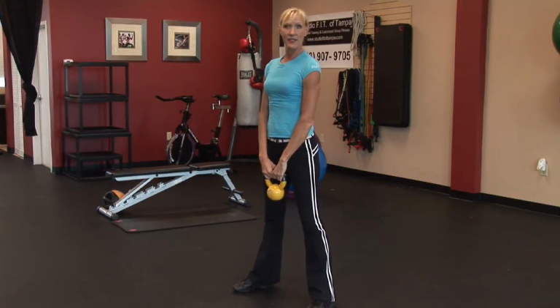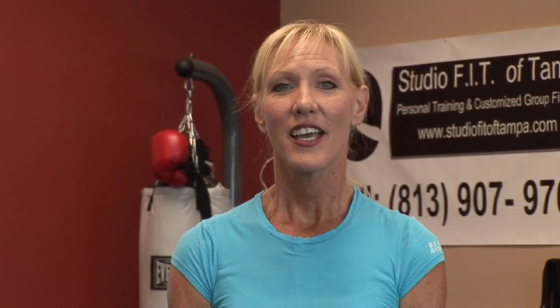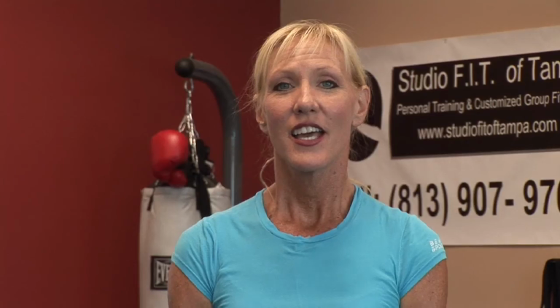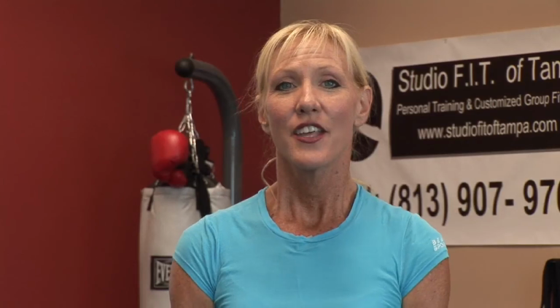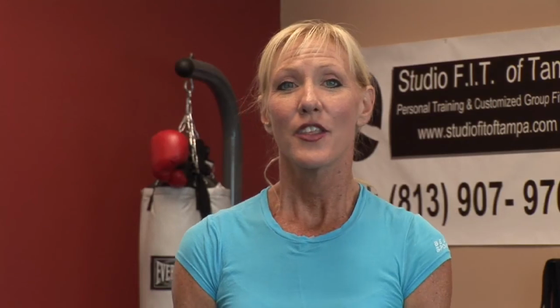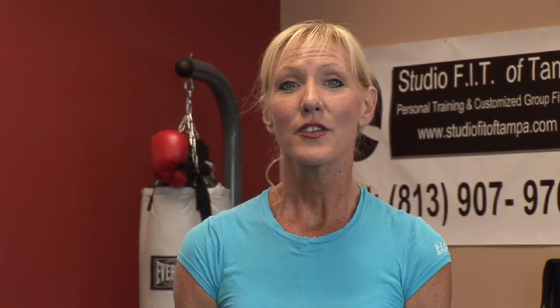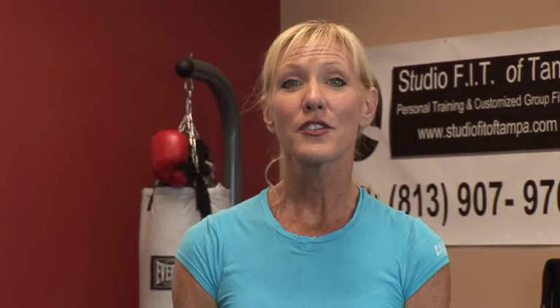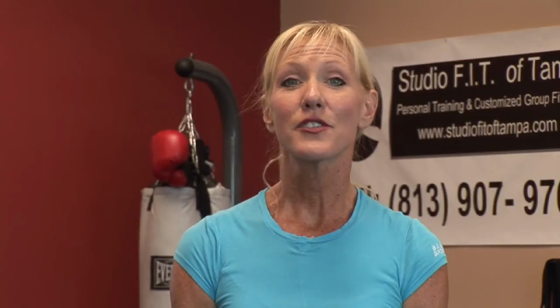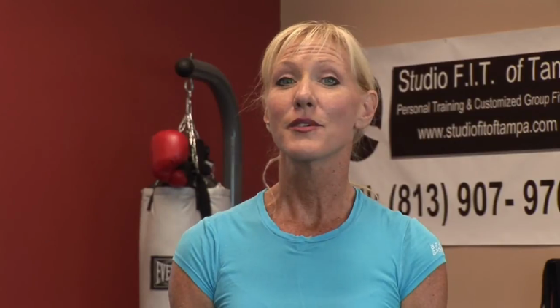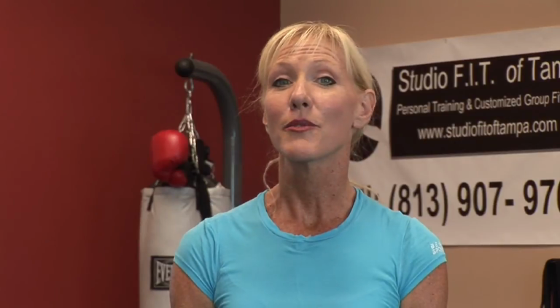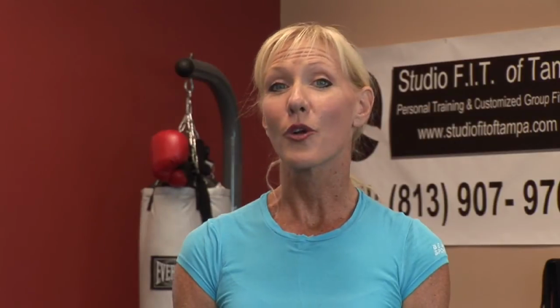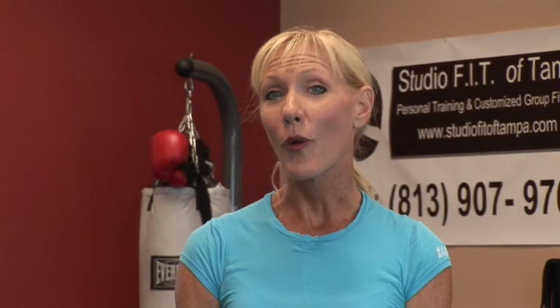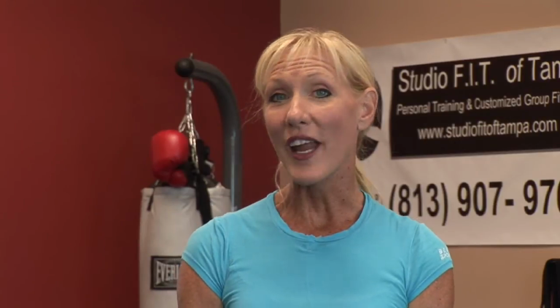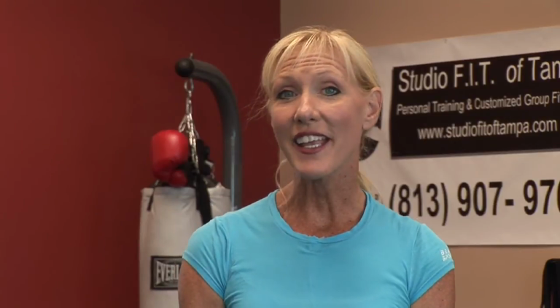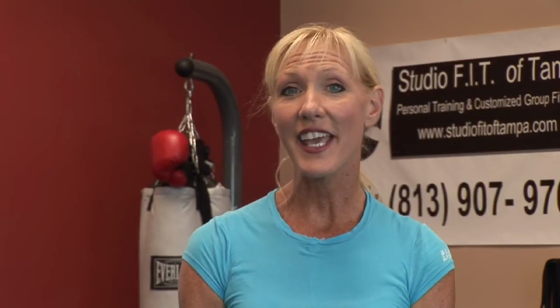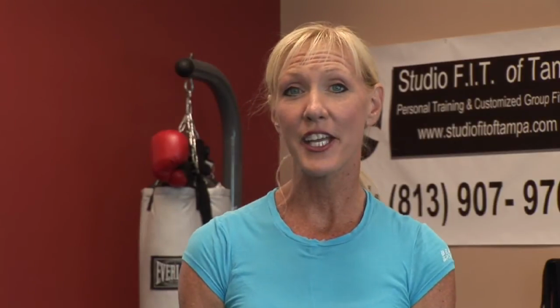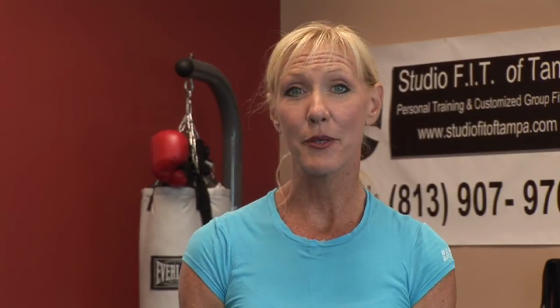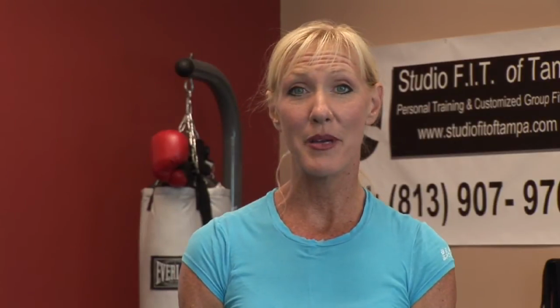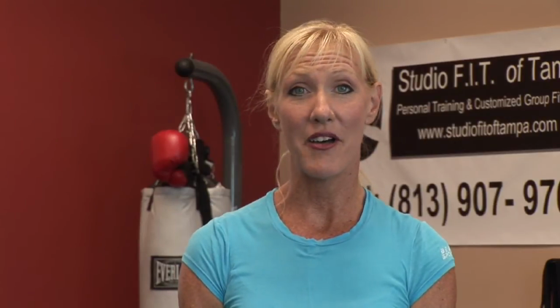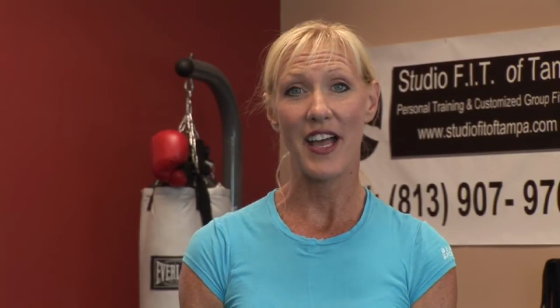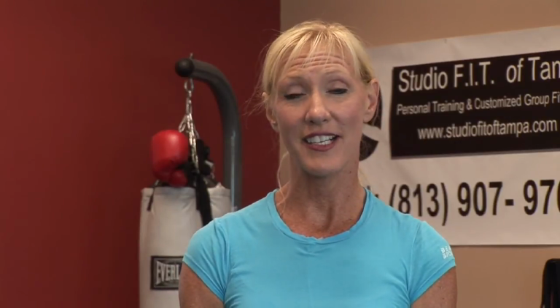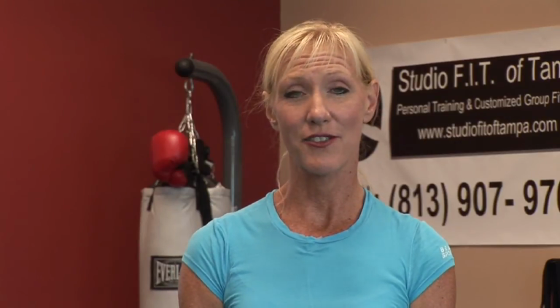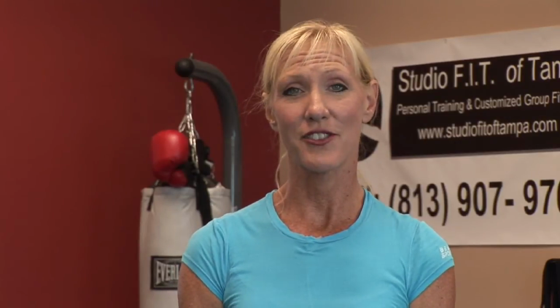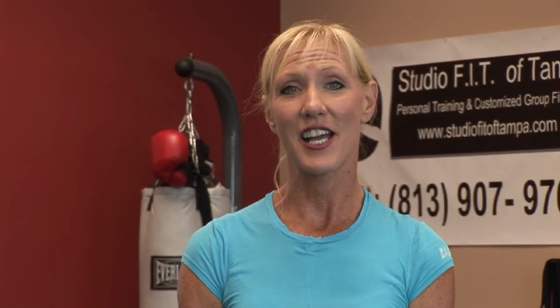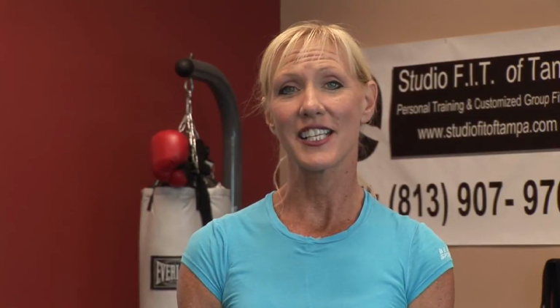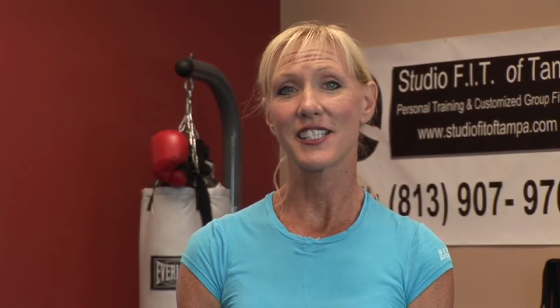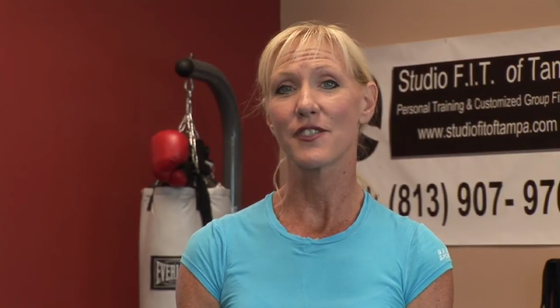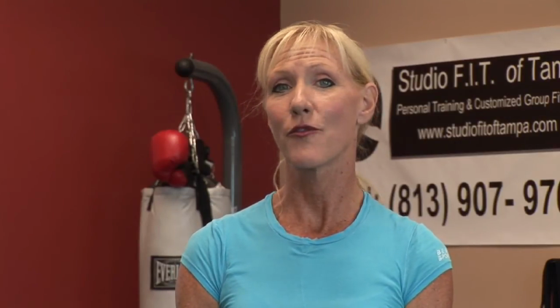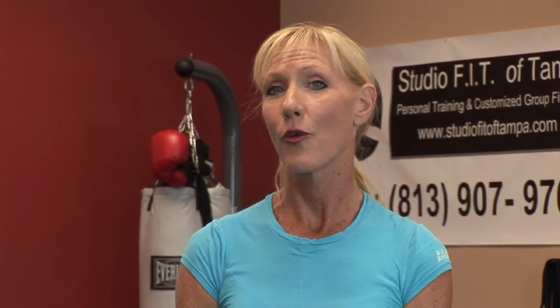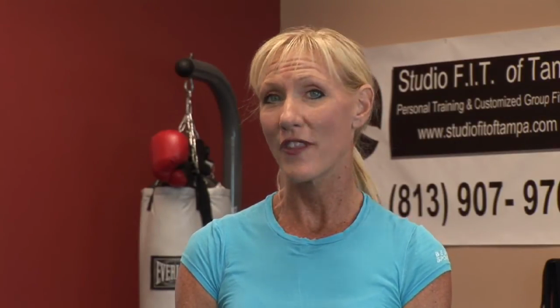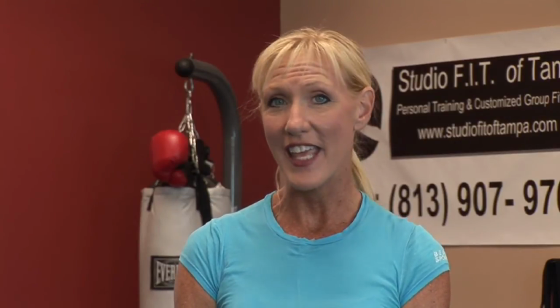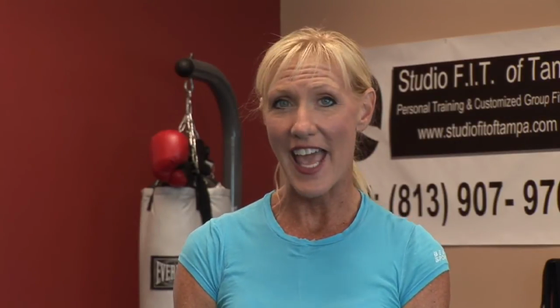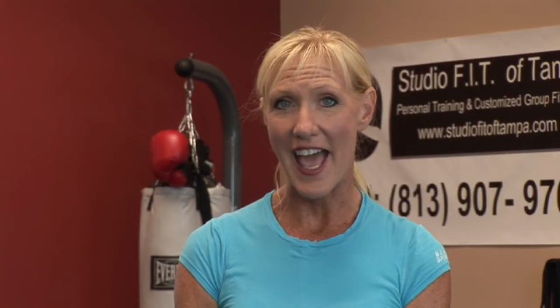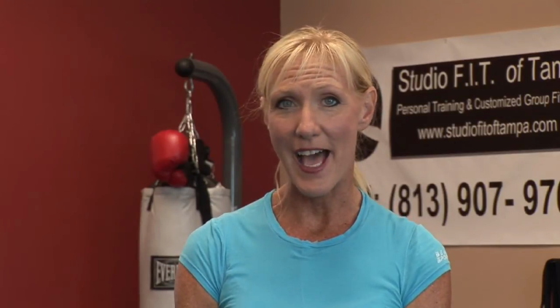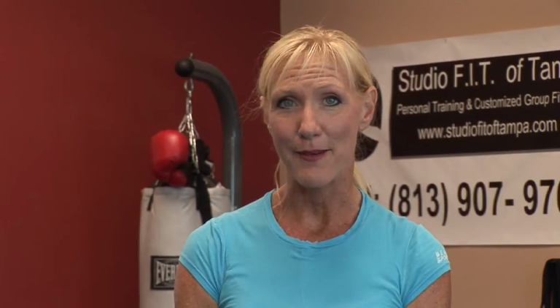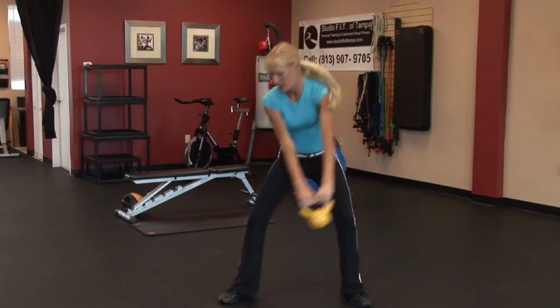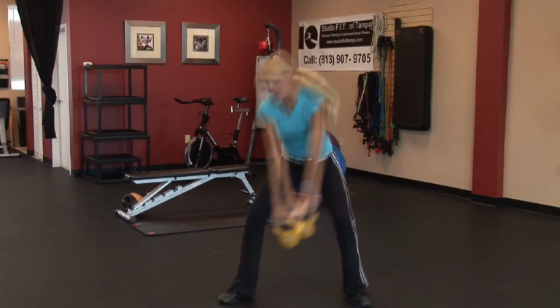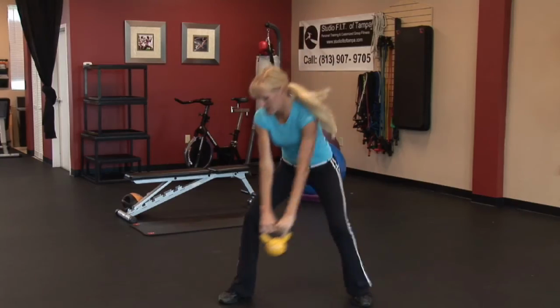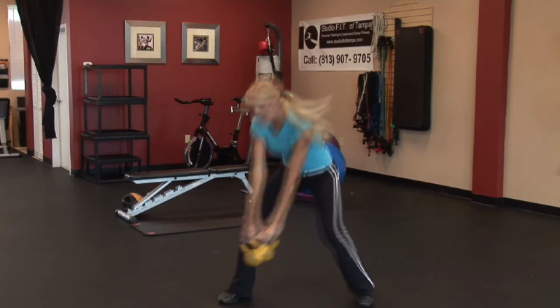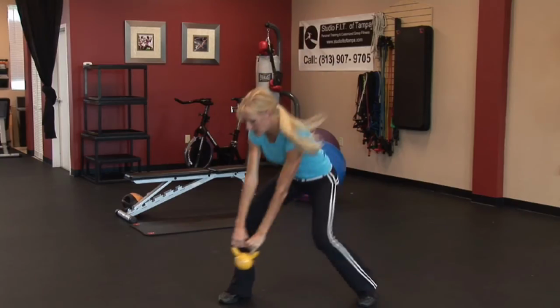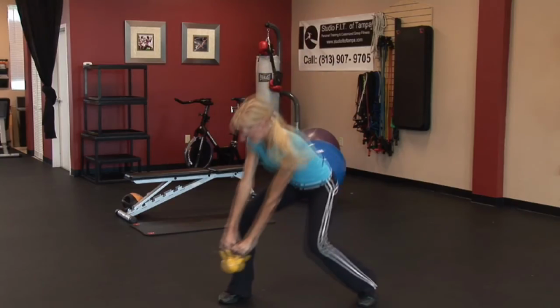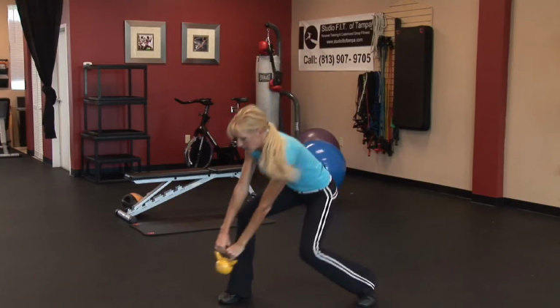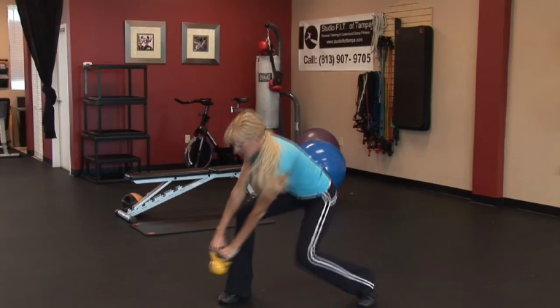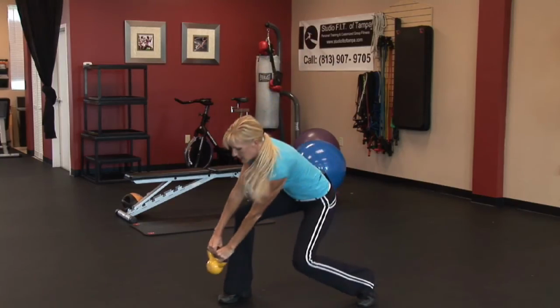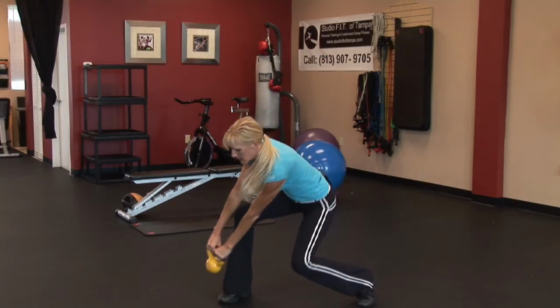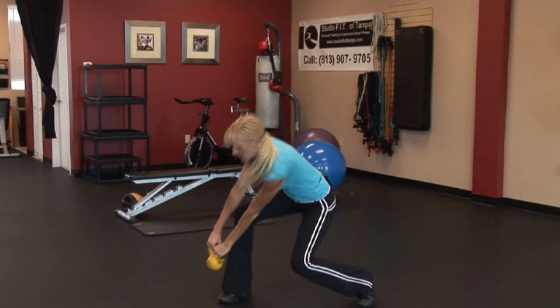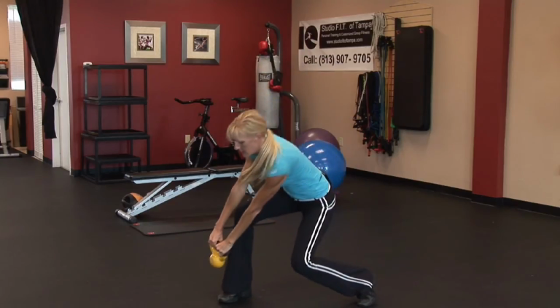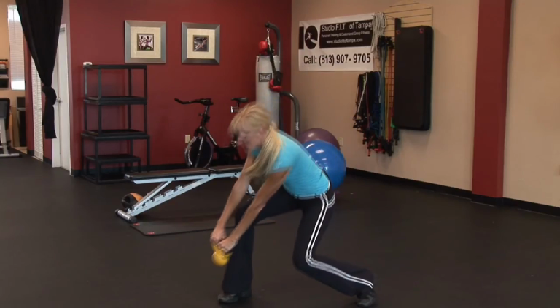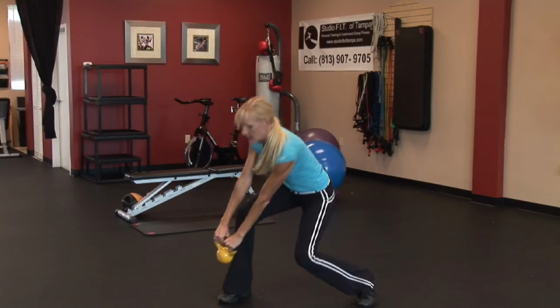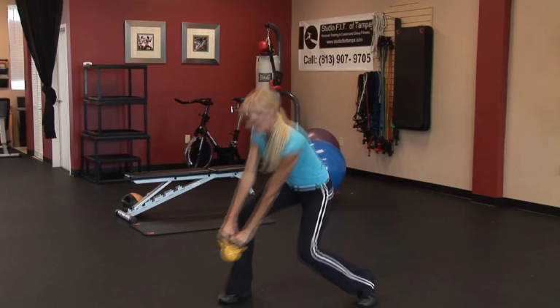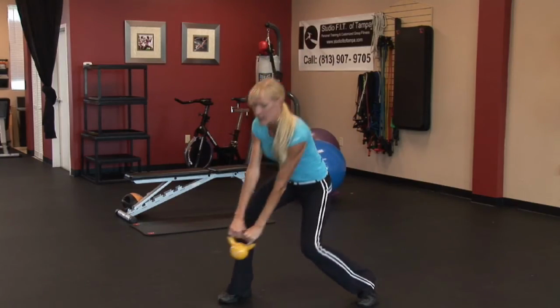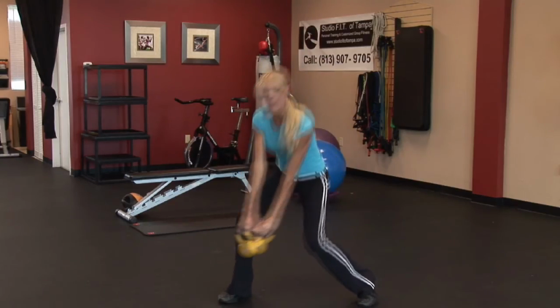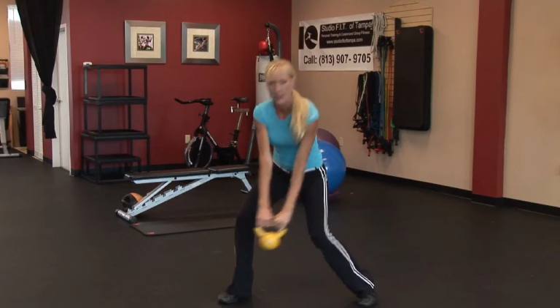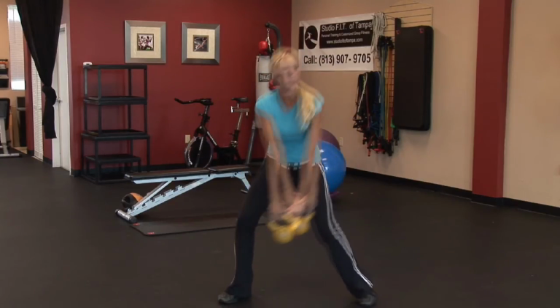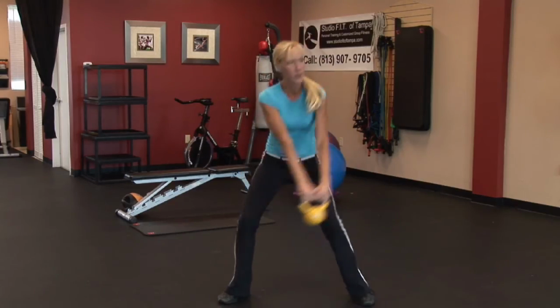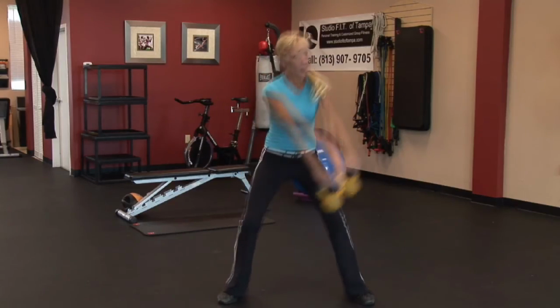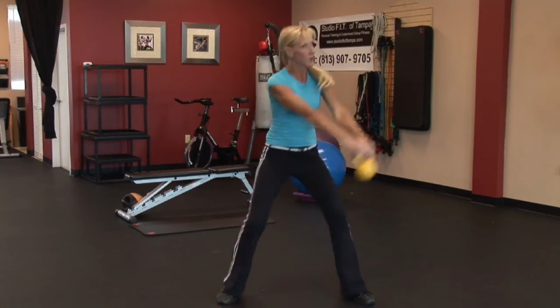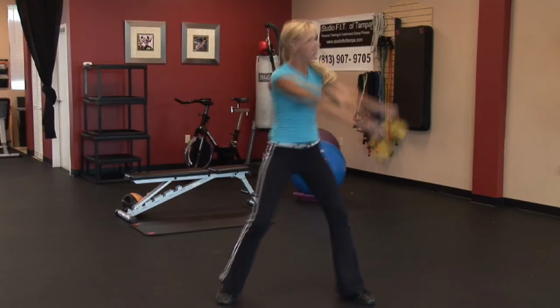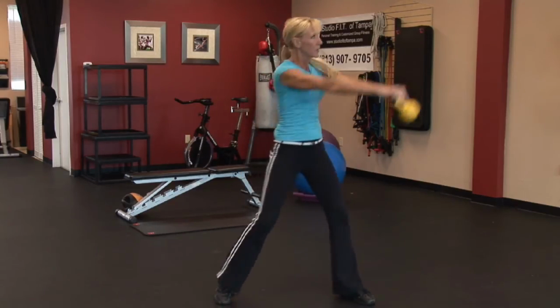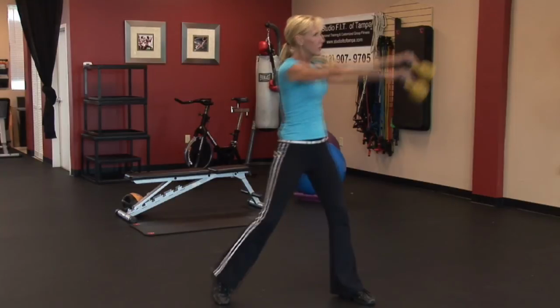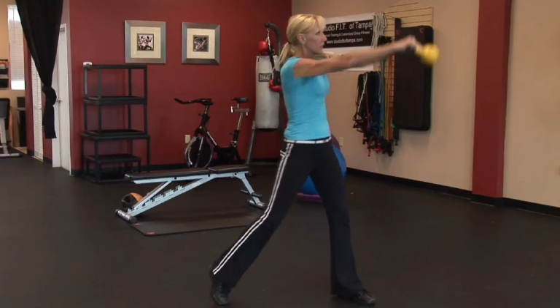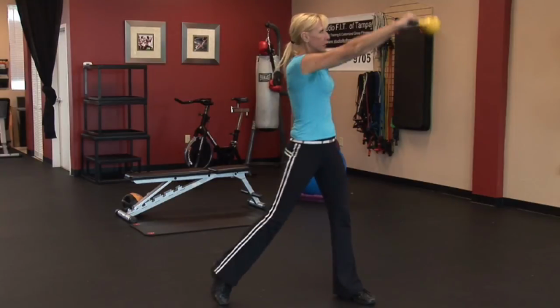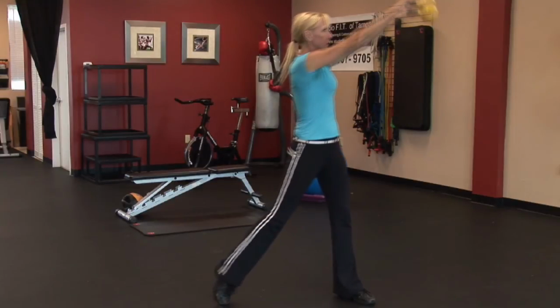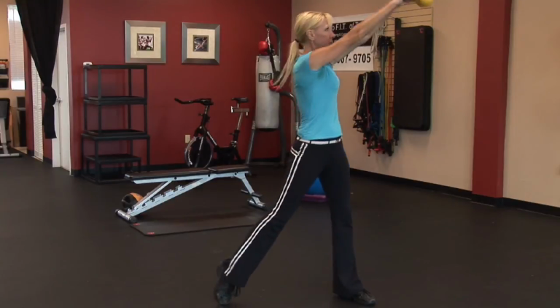Those are some great kettlebell exercises for the abs. I'm Carol Ann with Studio Fit of Tampa.